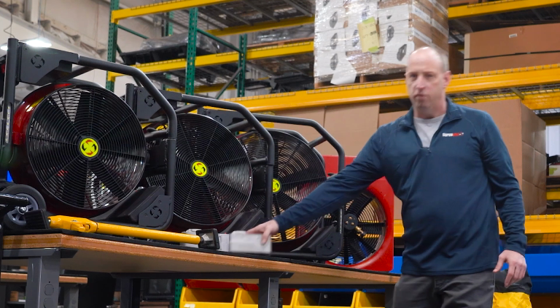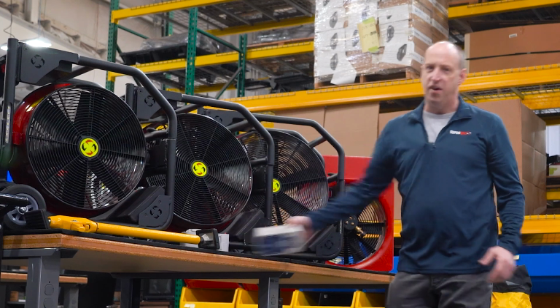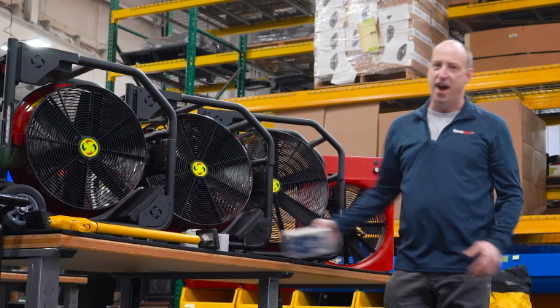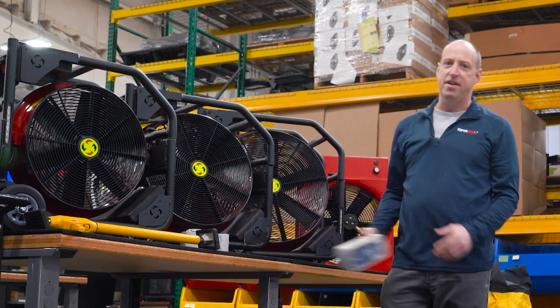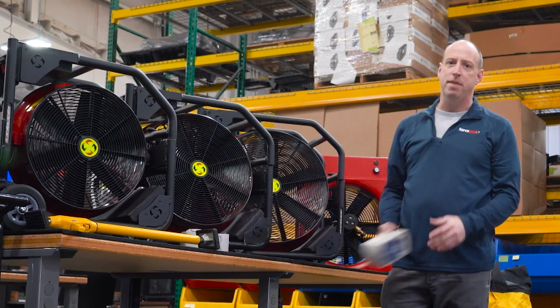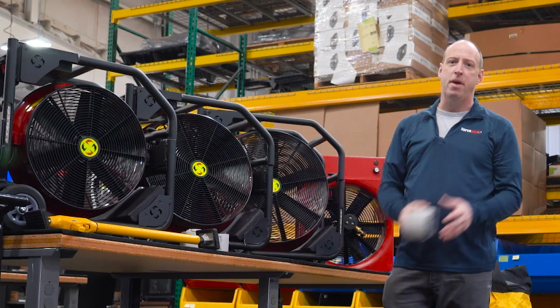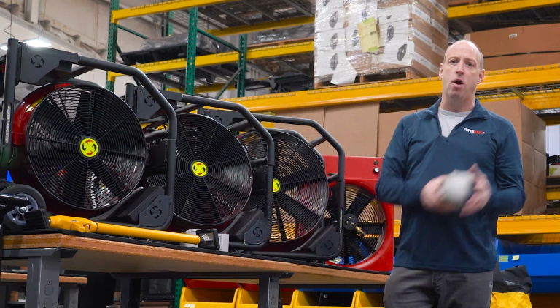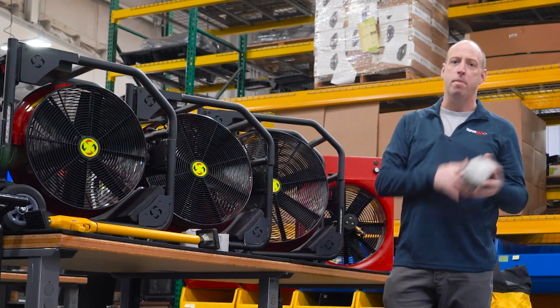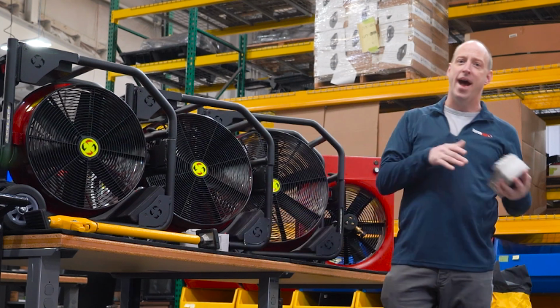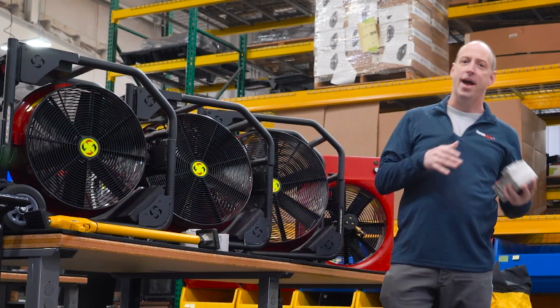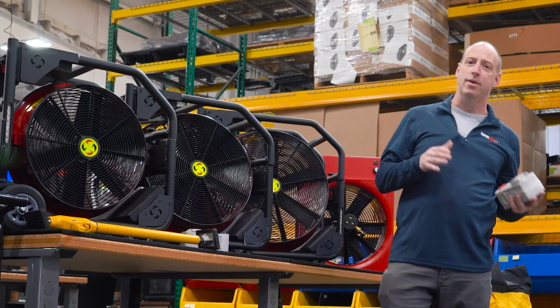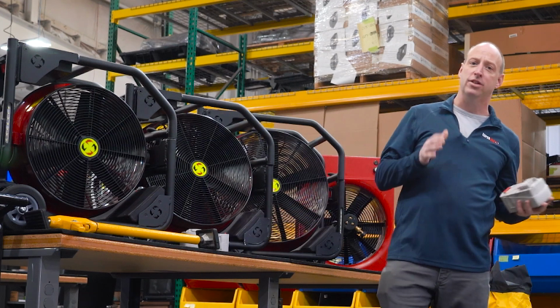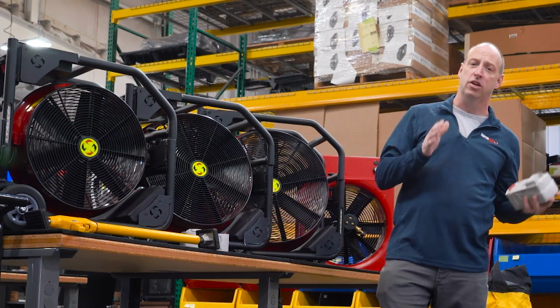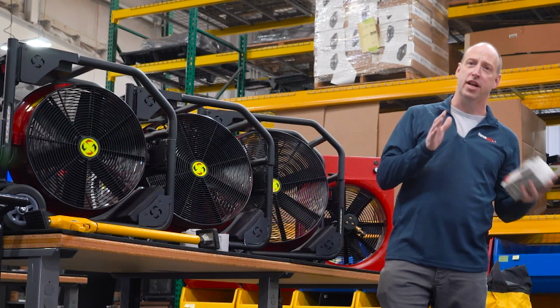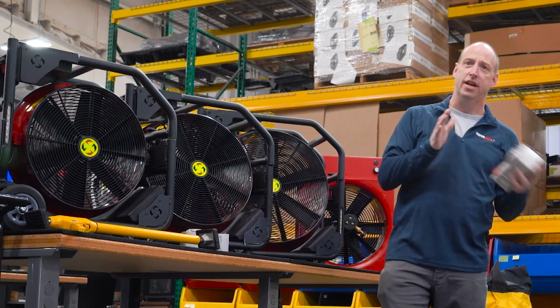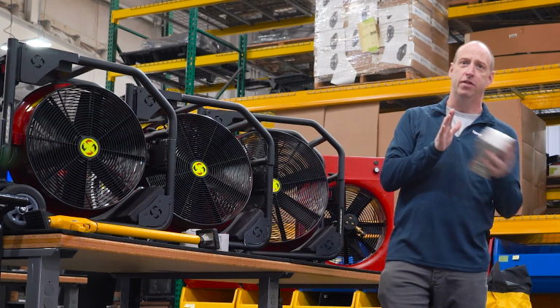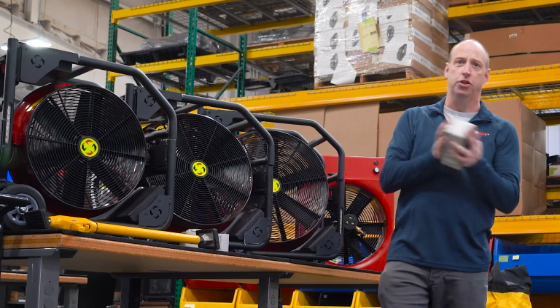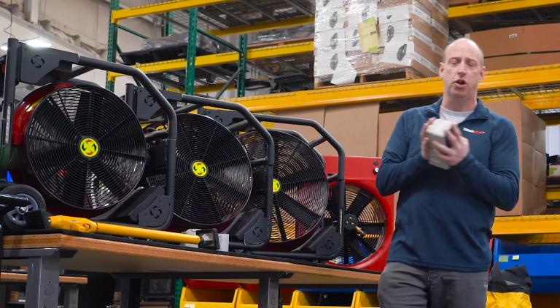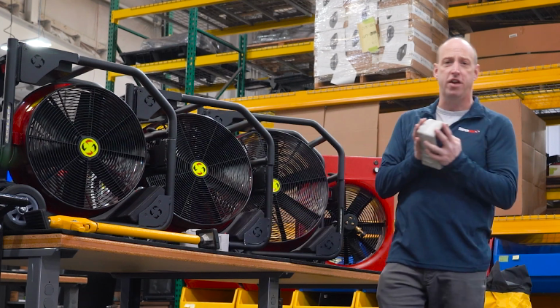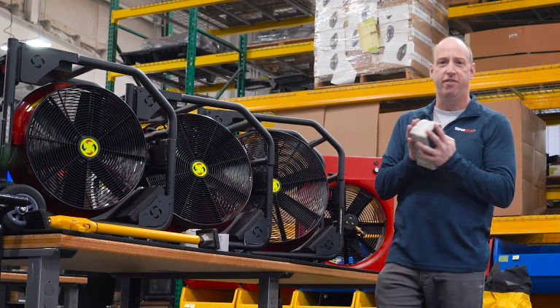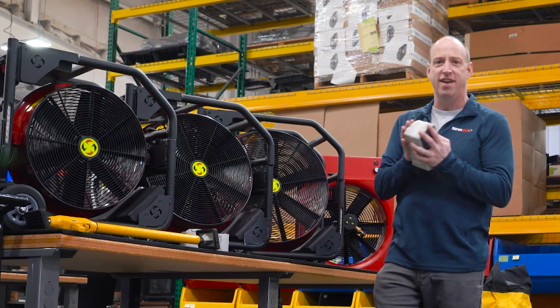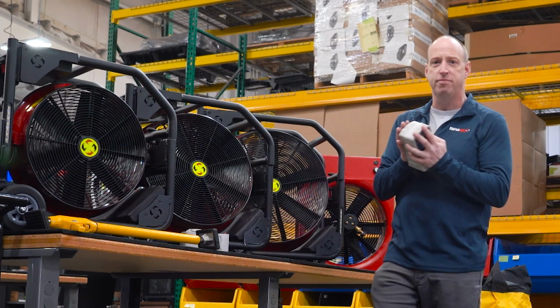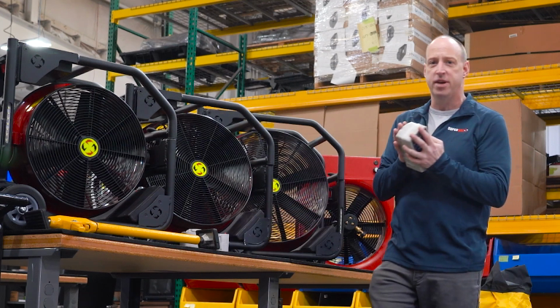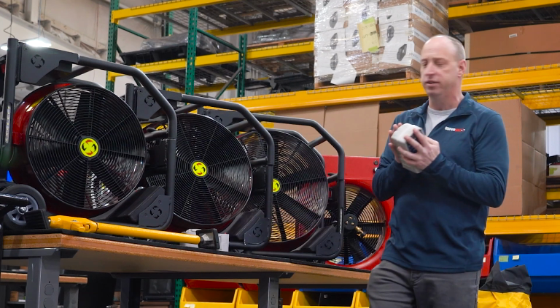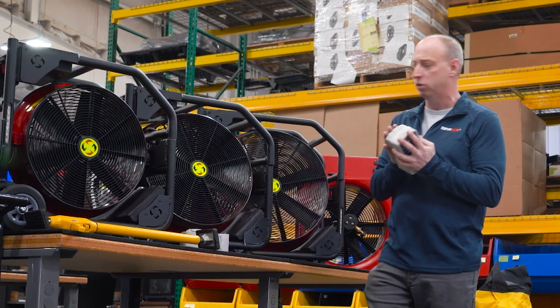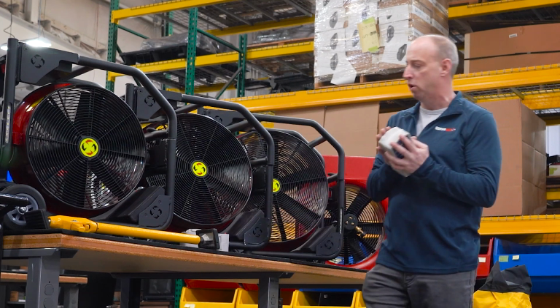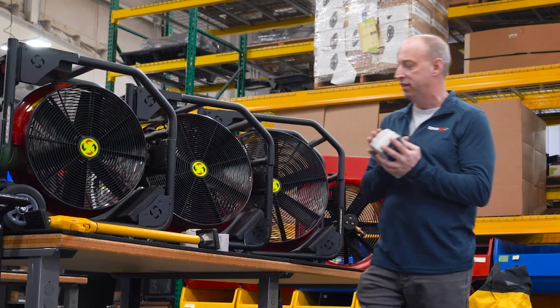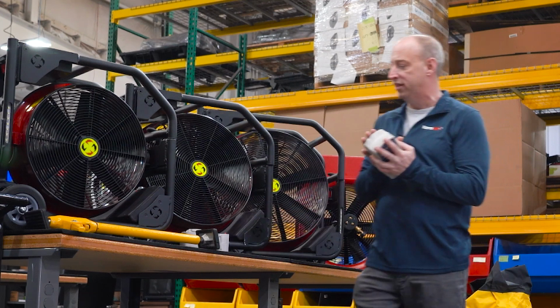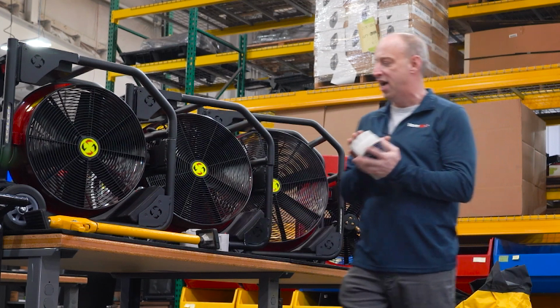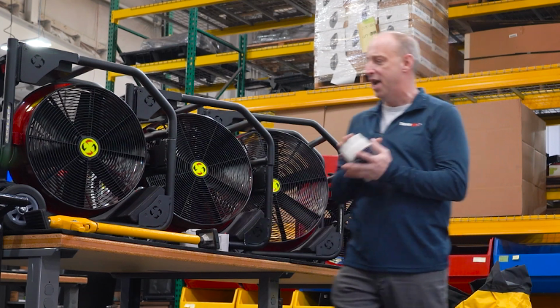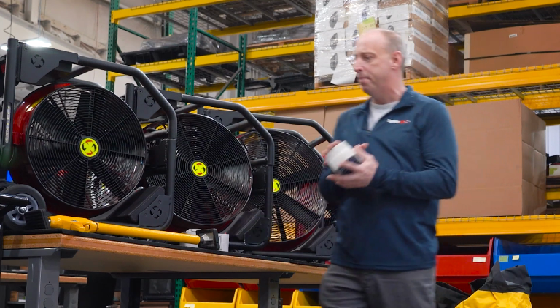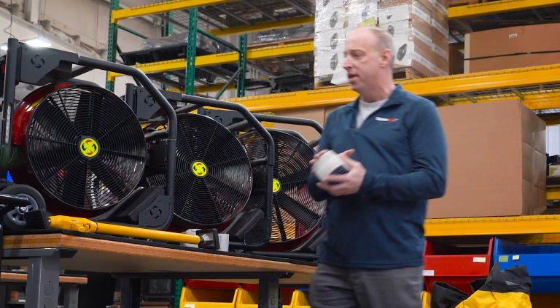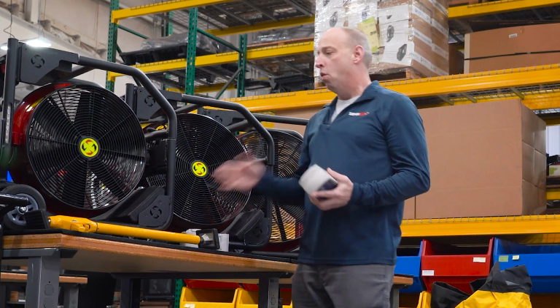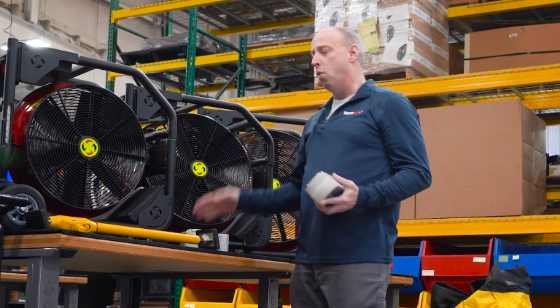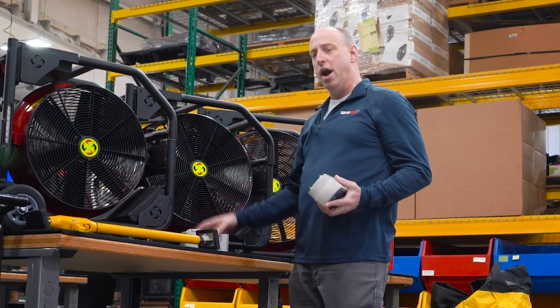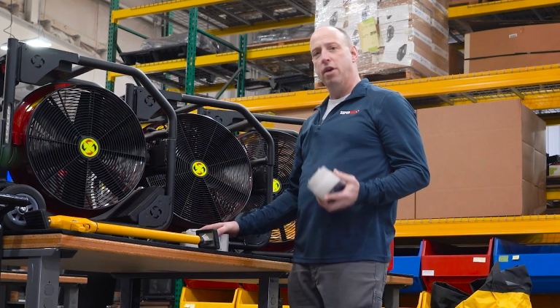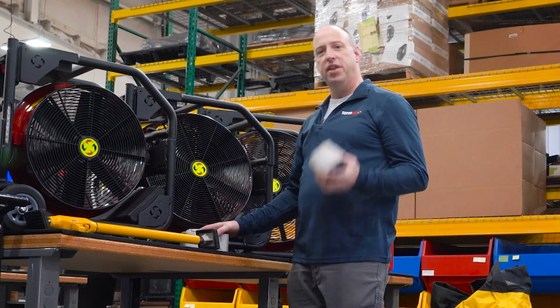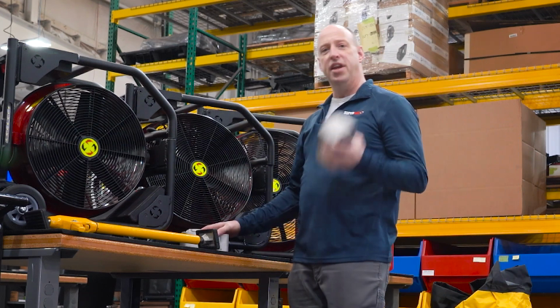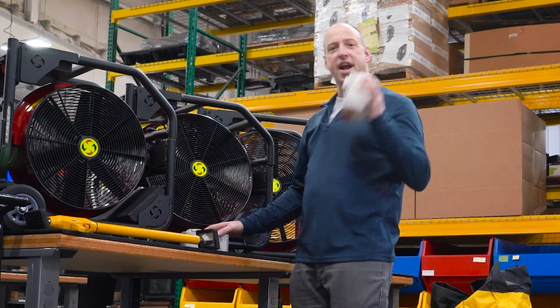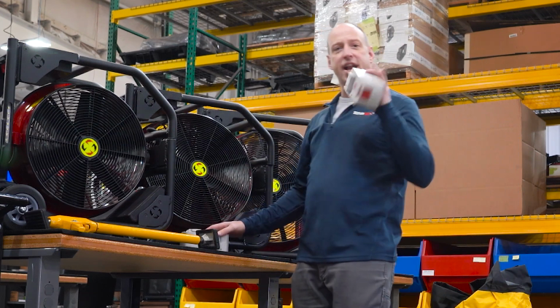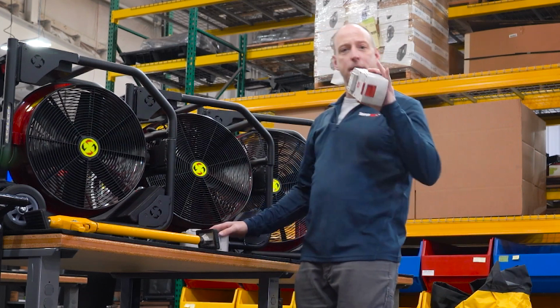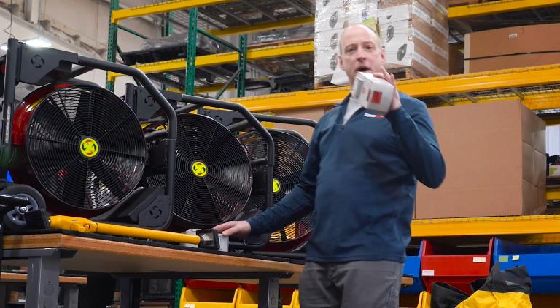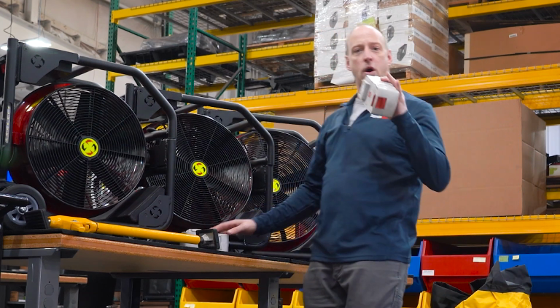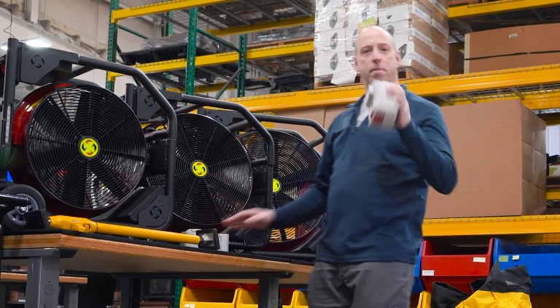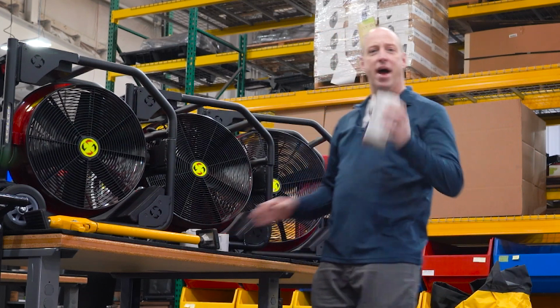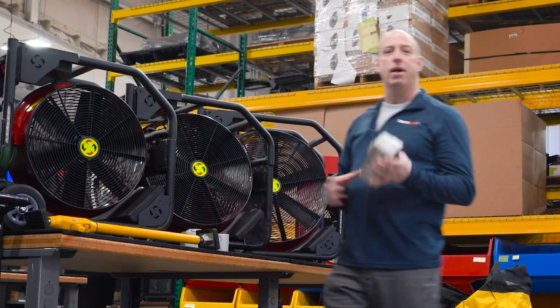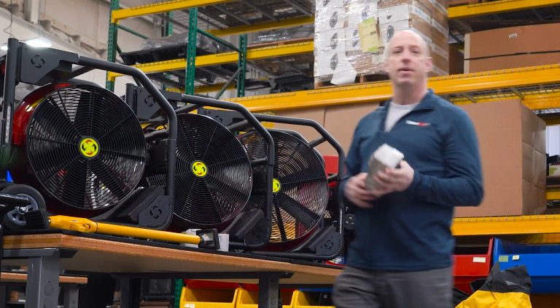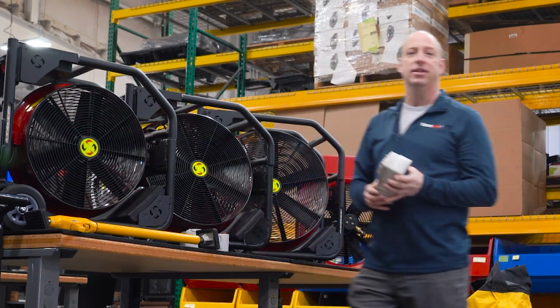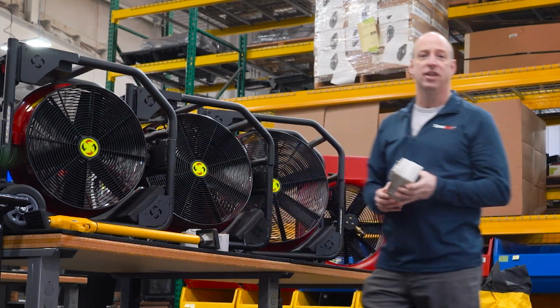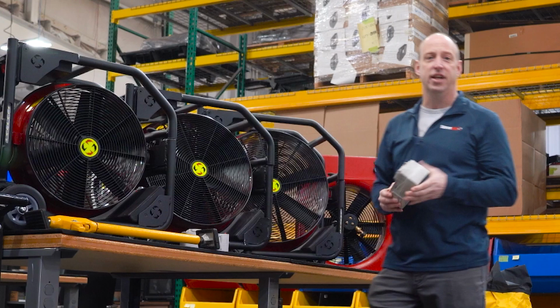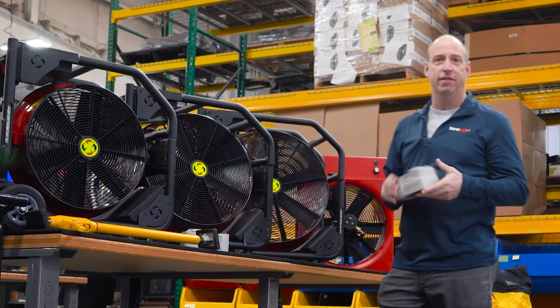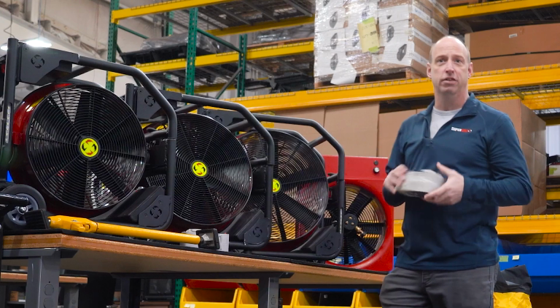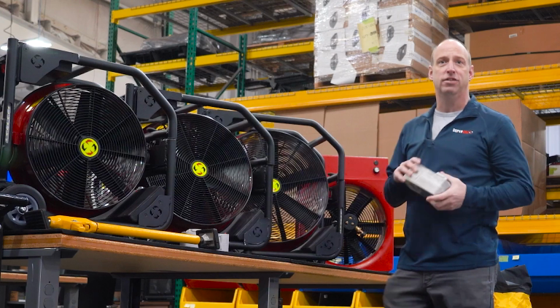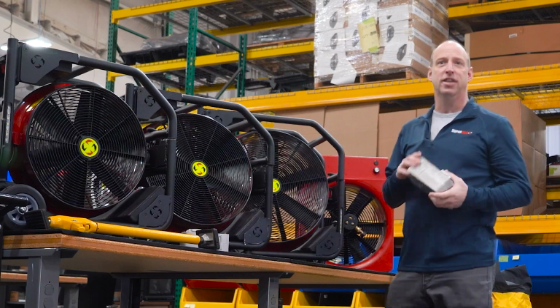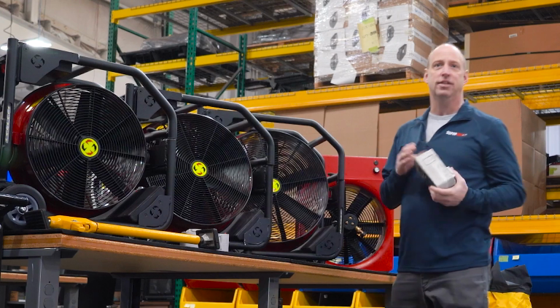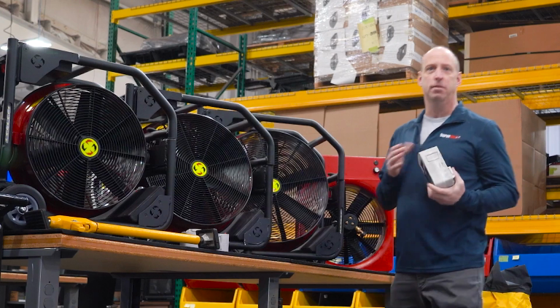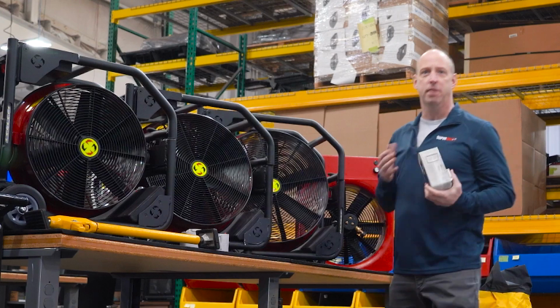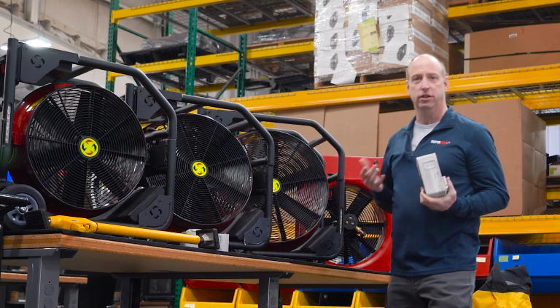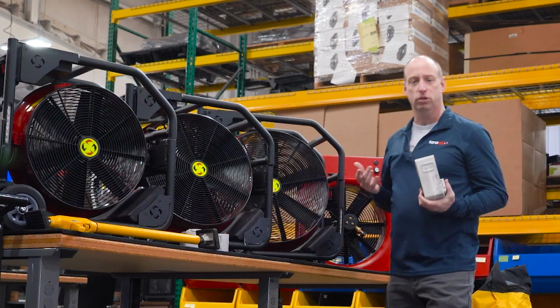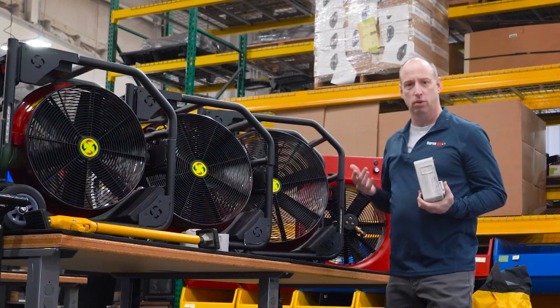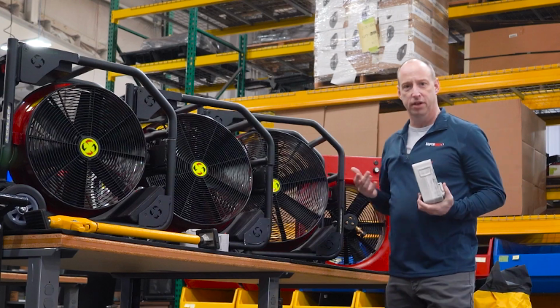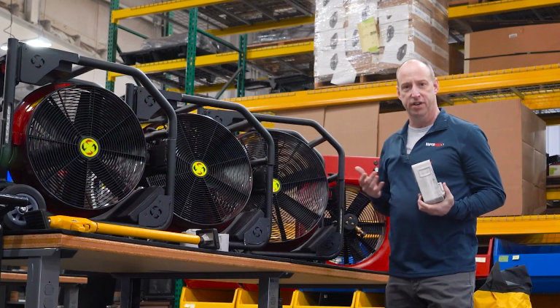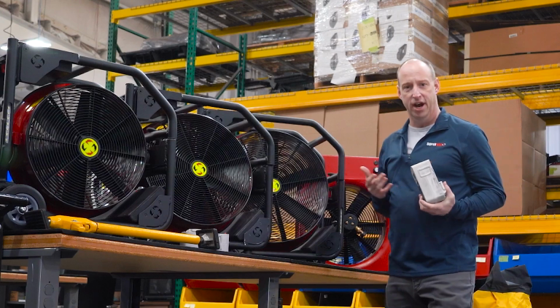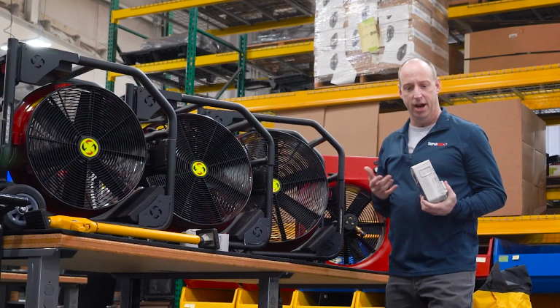The 5 amp hour batteries are going to give you 35 minutes of run time, where the 9 amp hour battery is going to give you 60 minutes of run time.